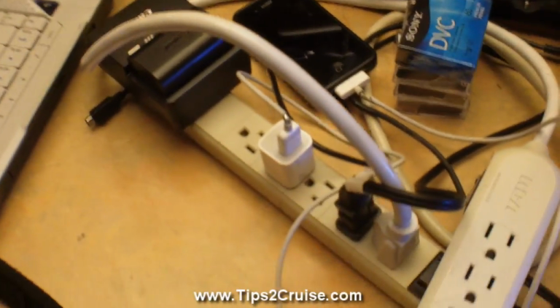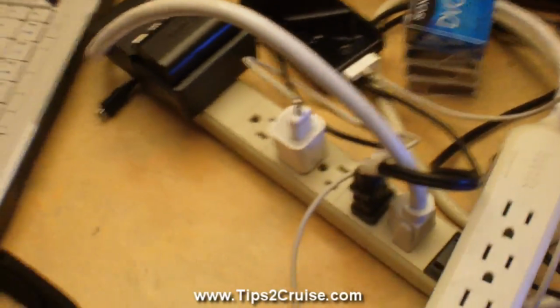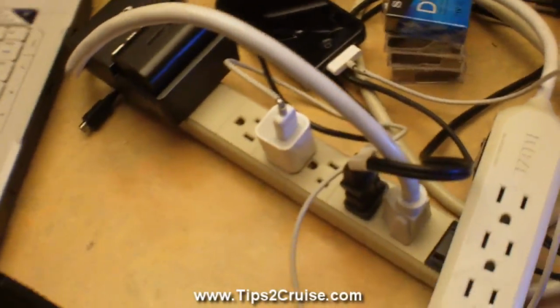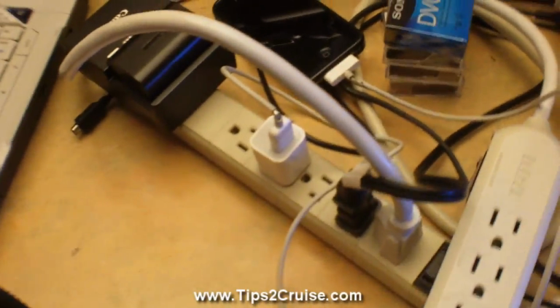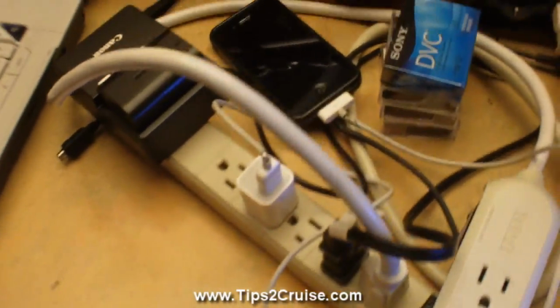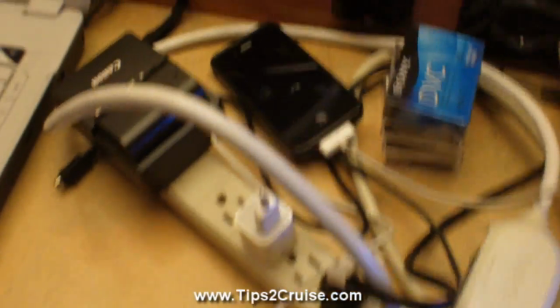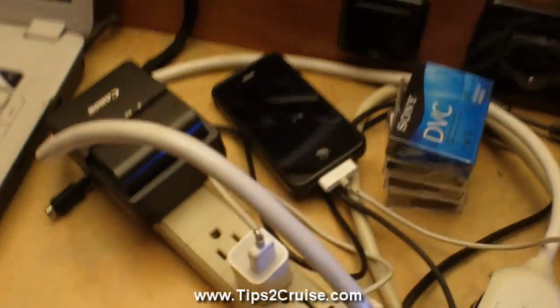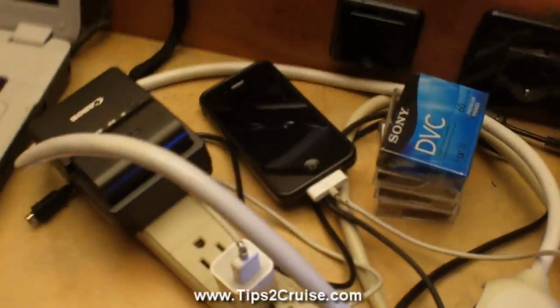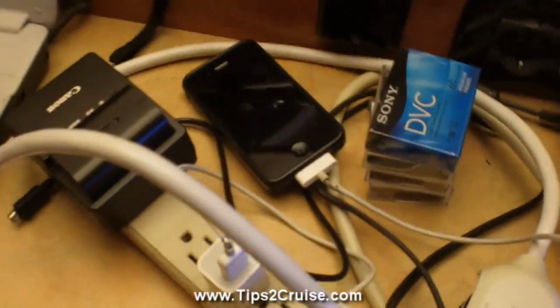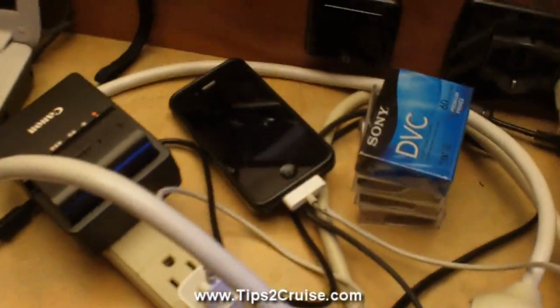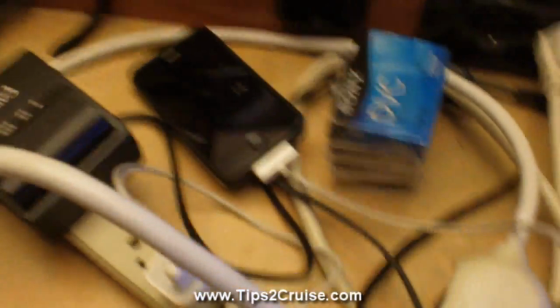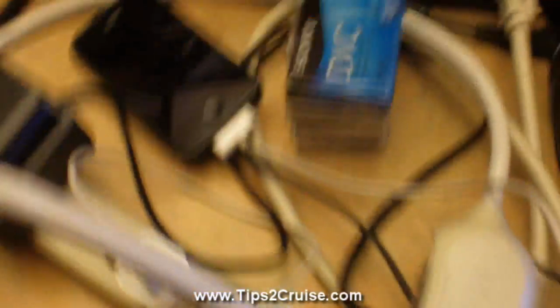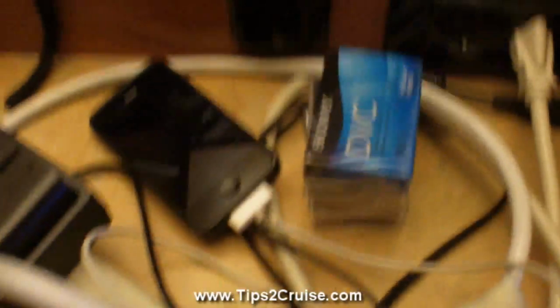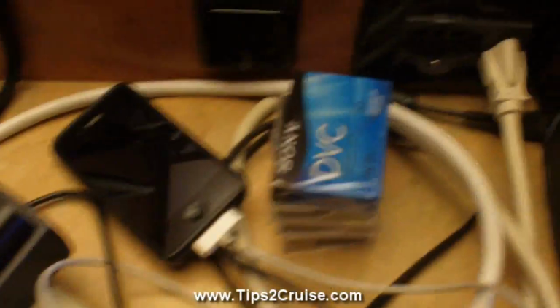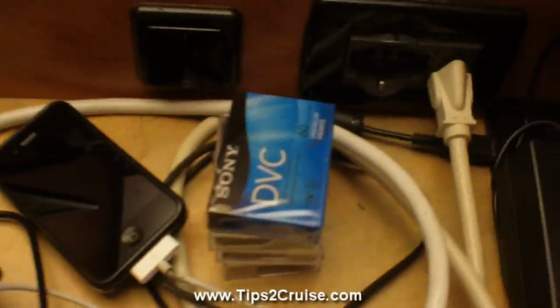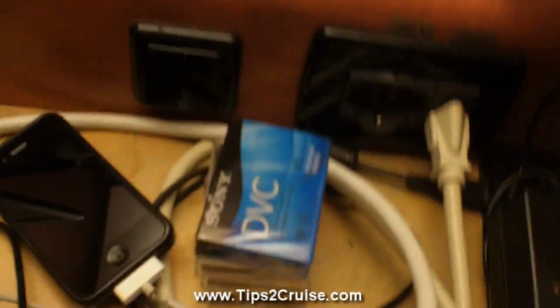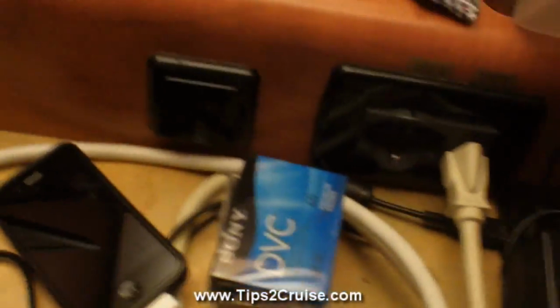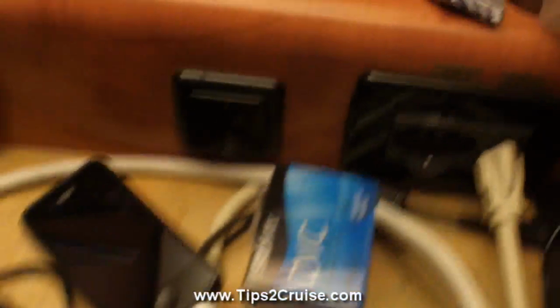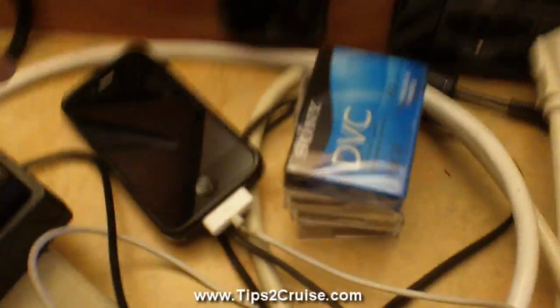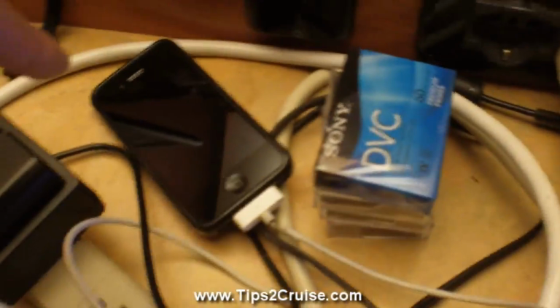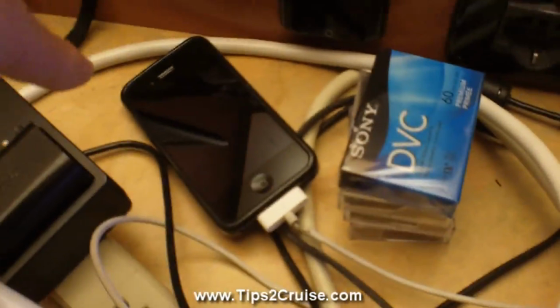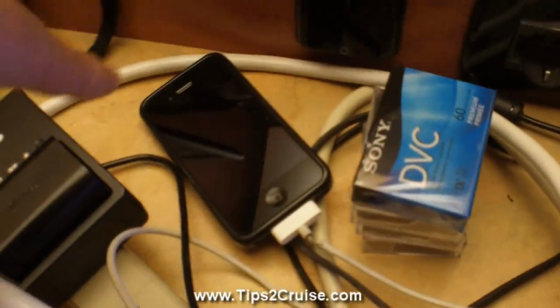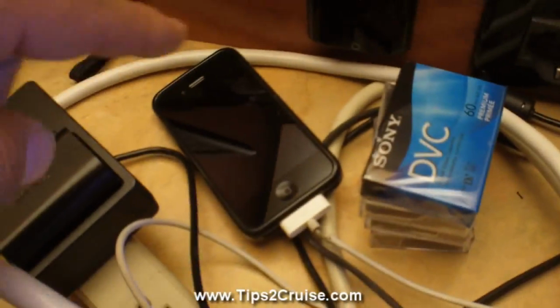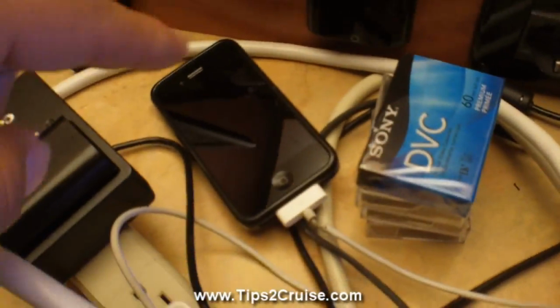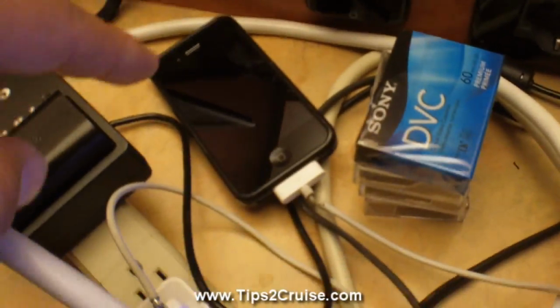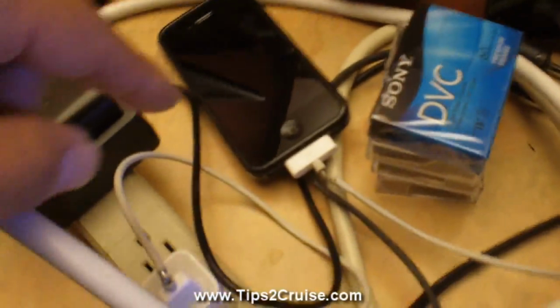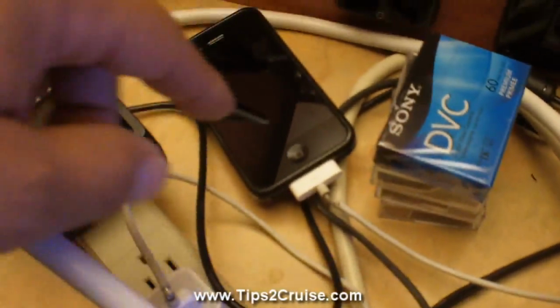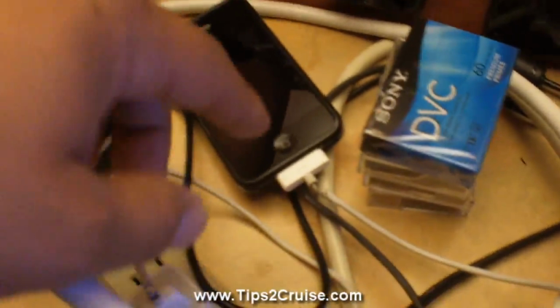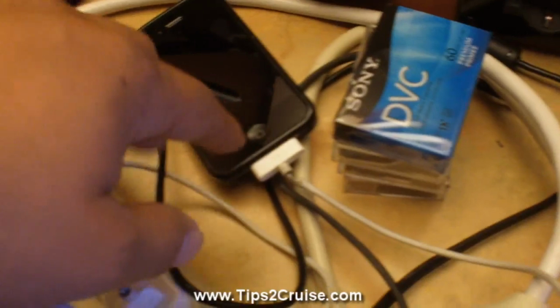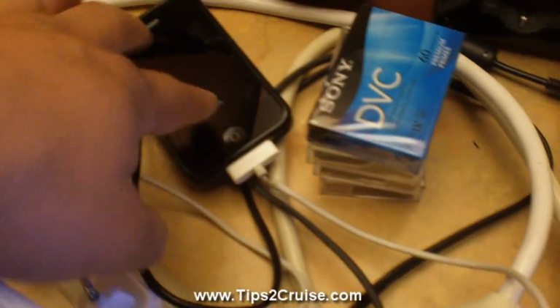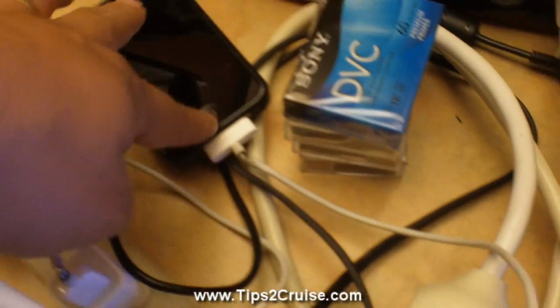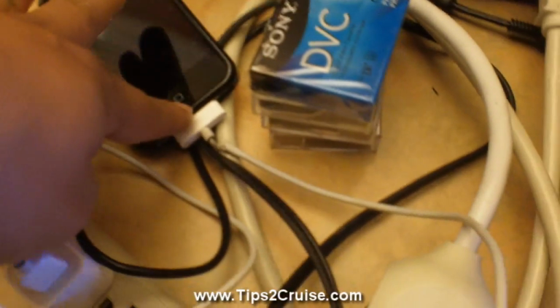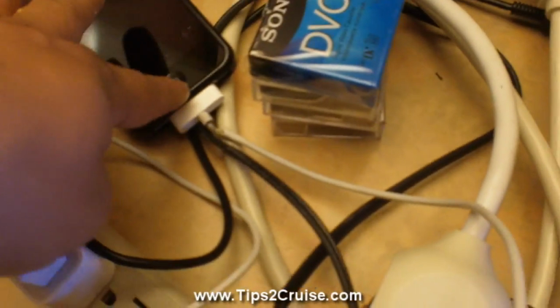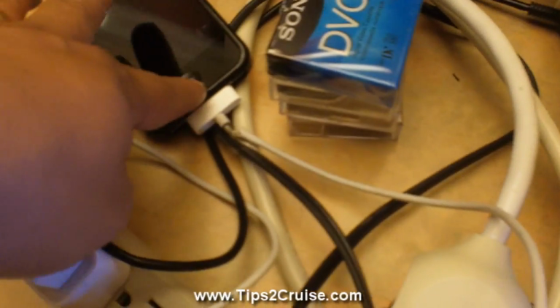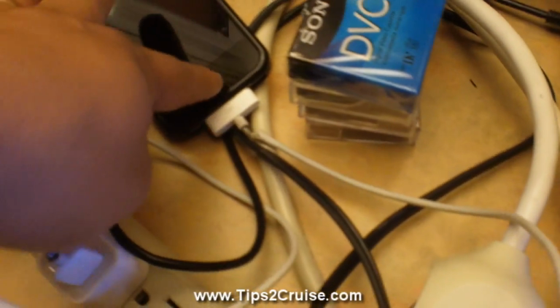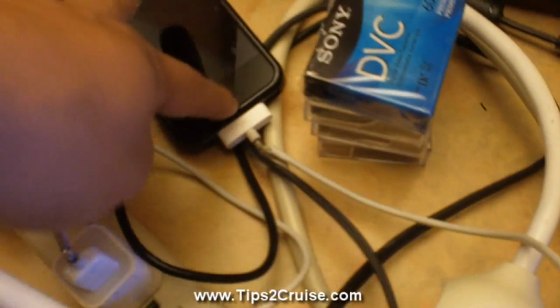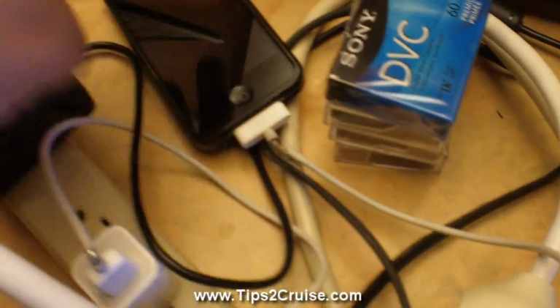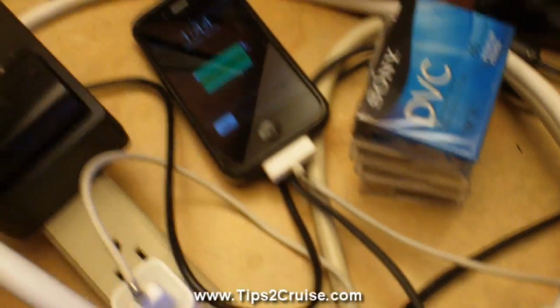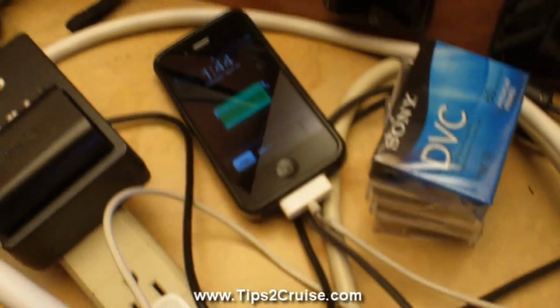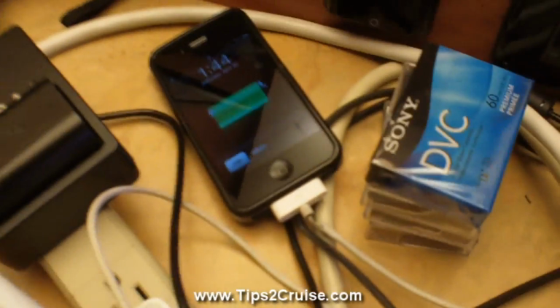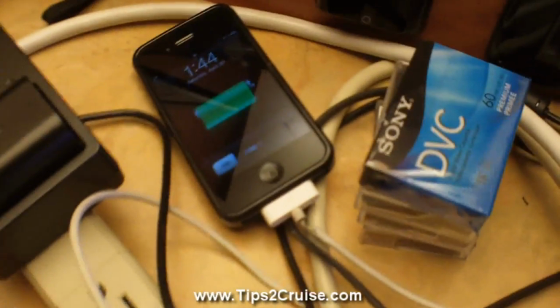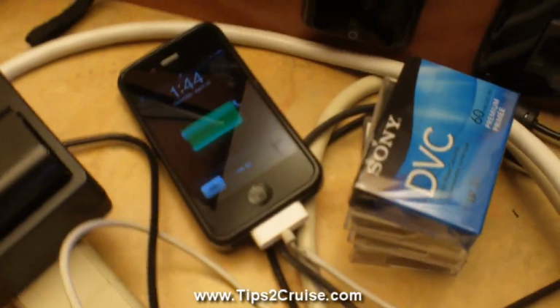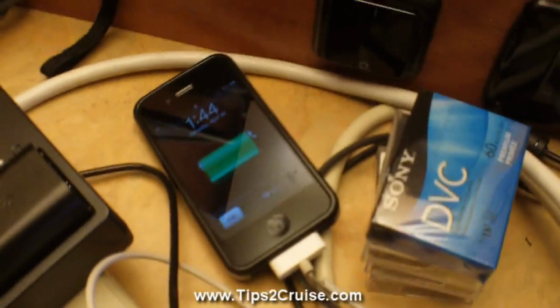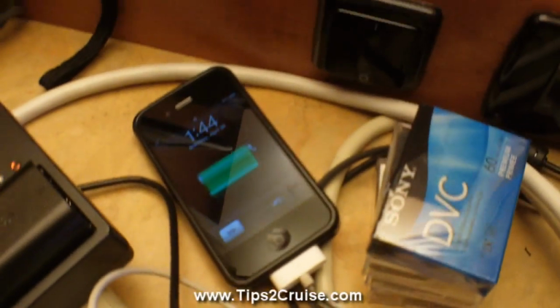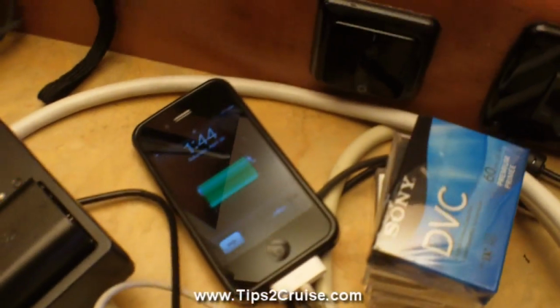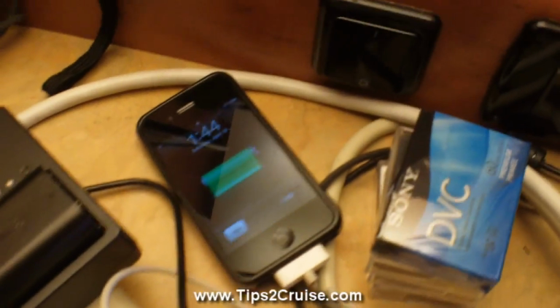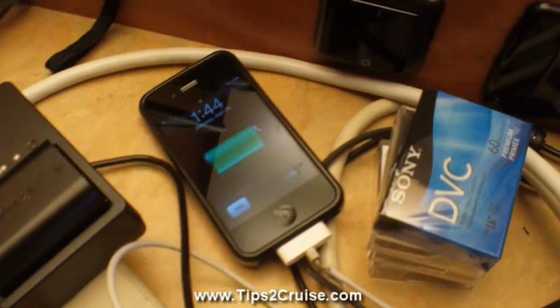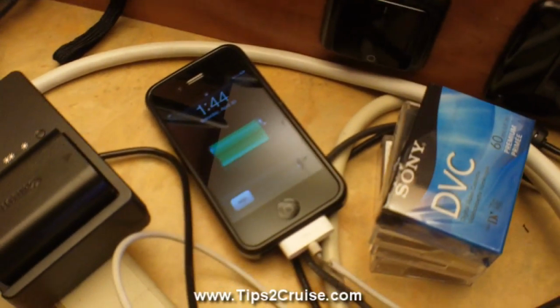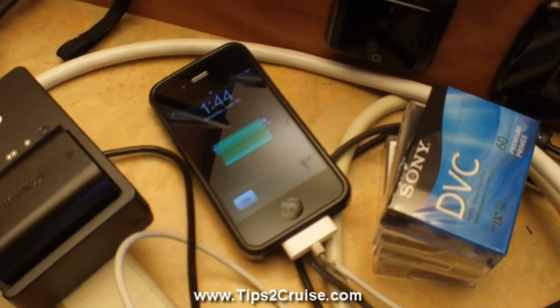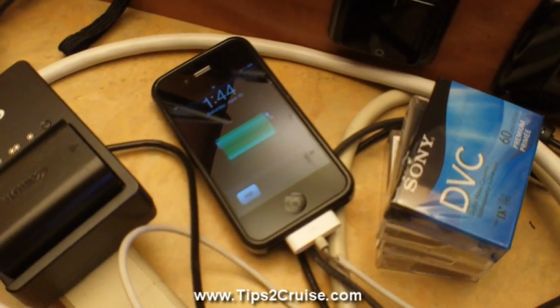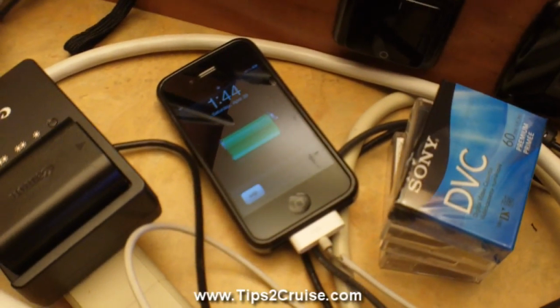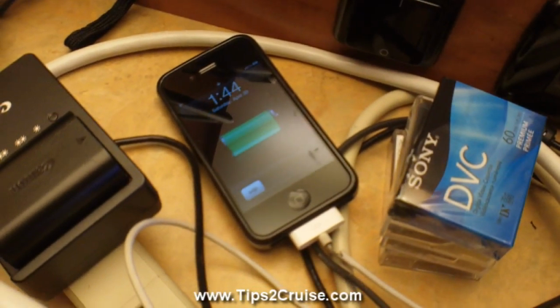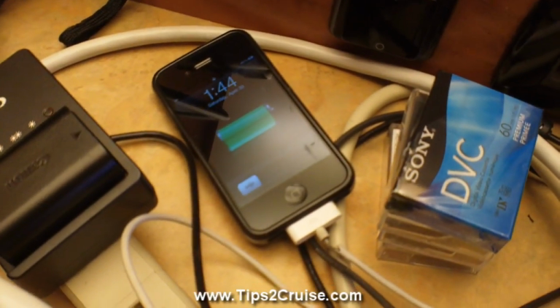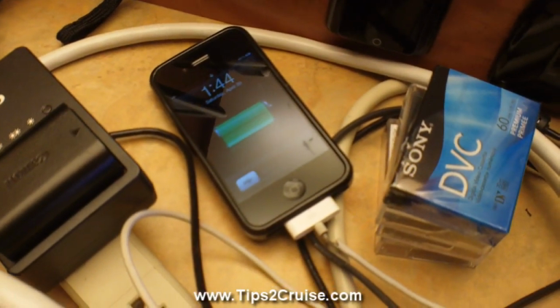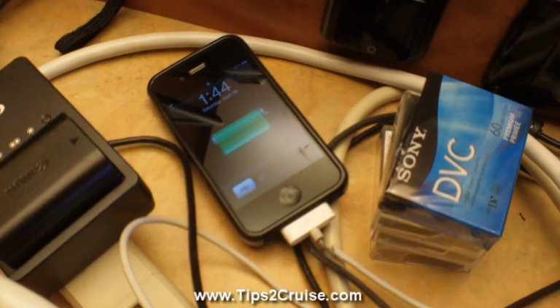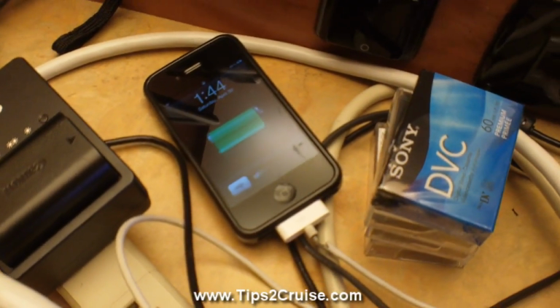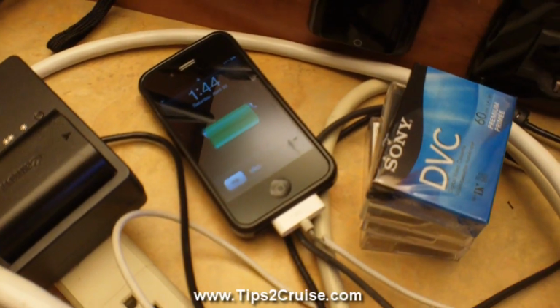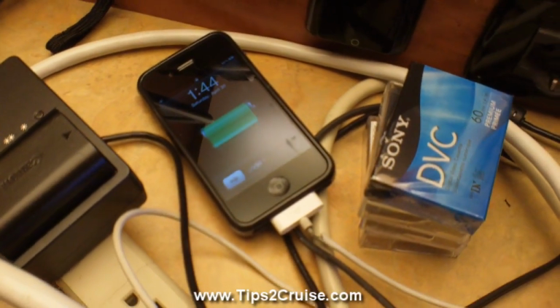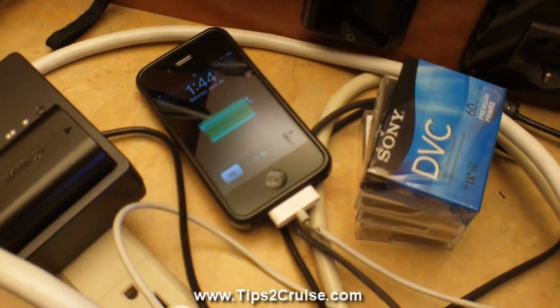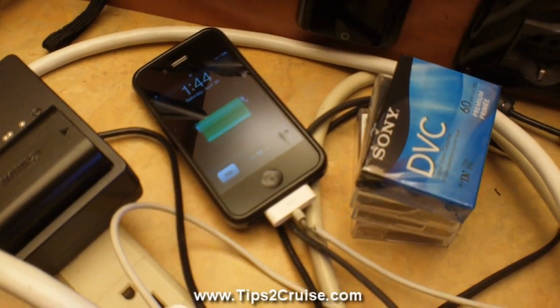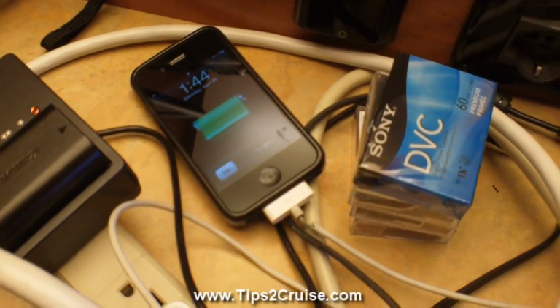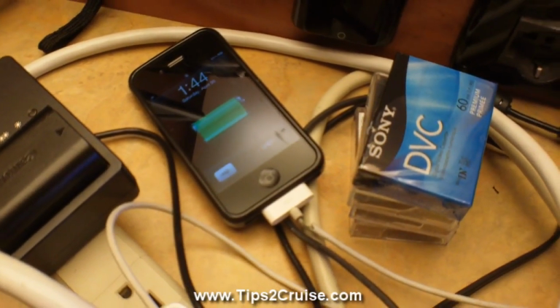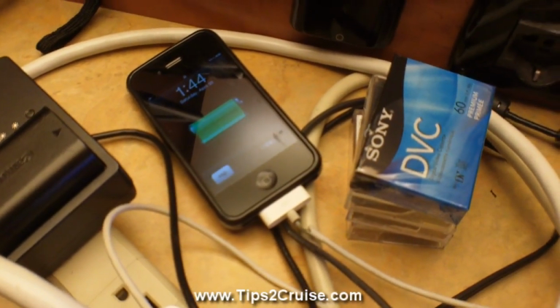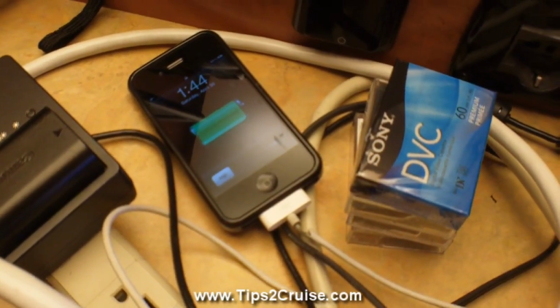You want to charge up your cell phone because when you get back you want to have a full battery so you can call your ride and let them know you're home.